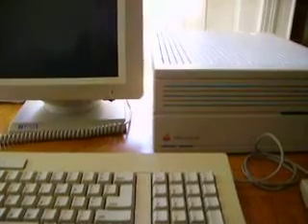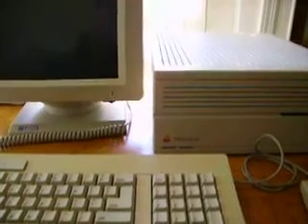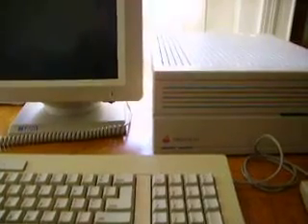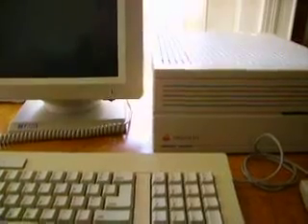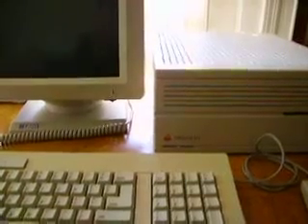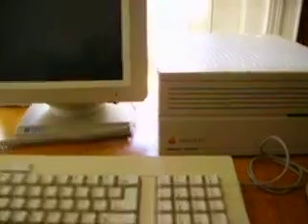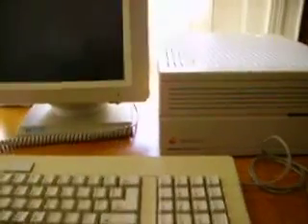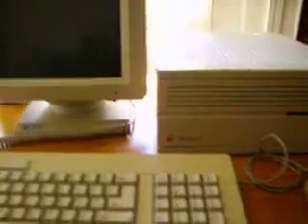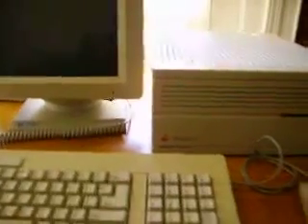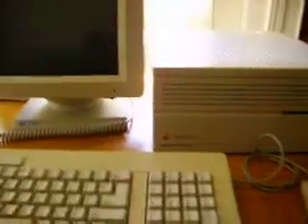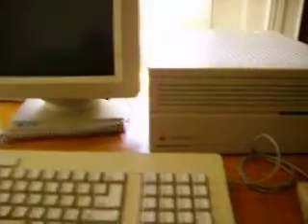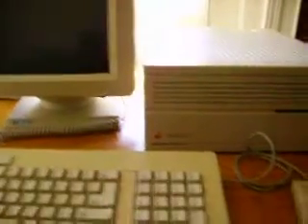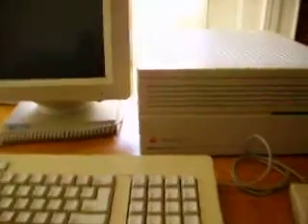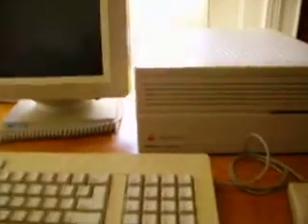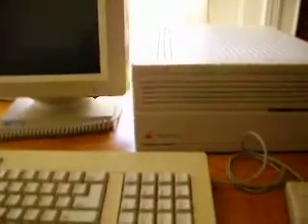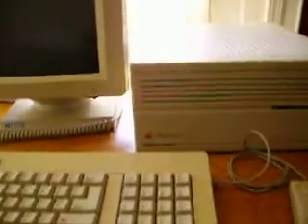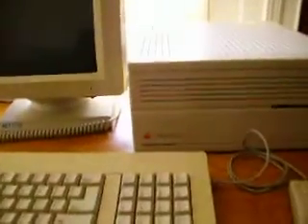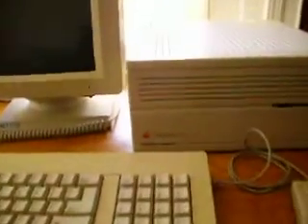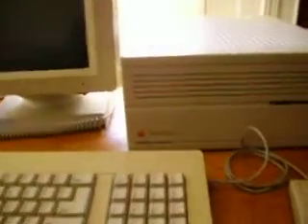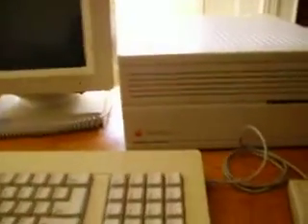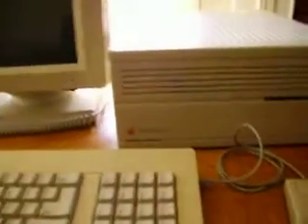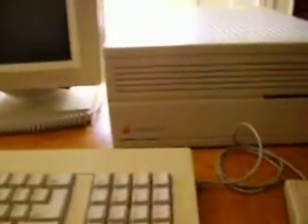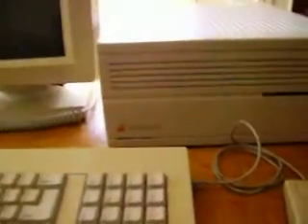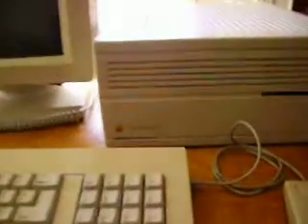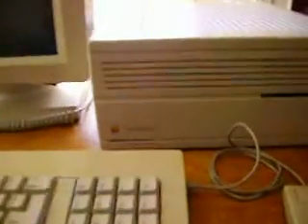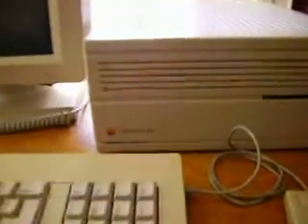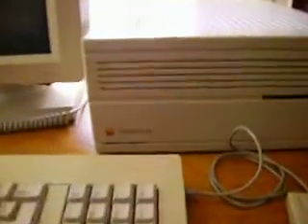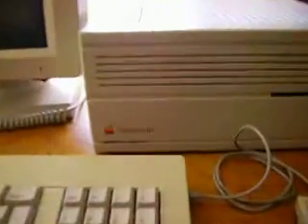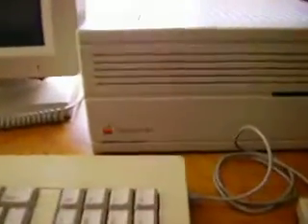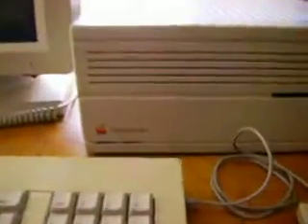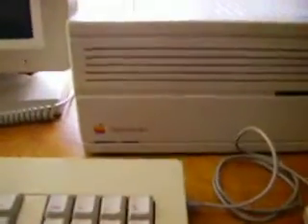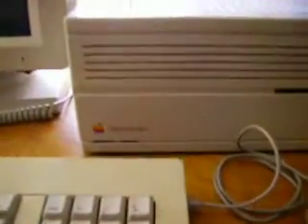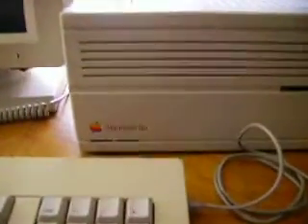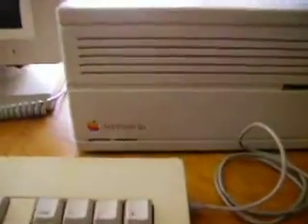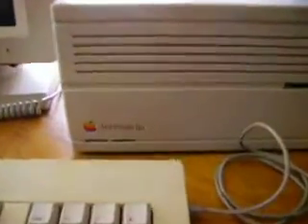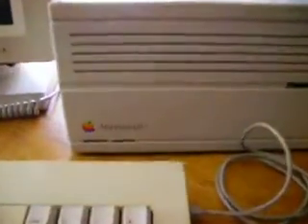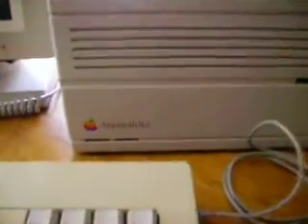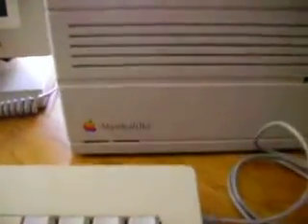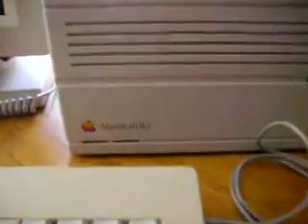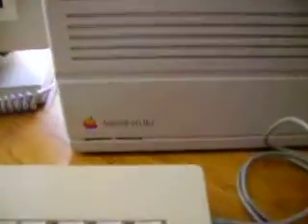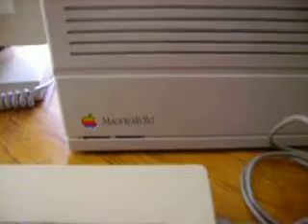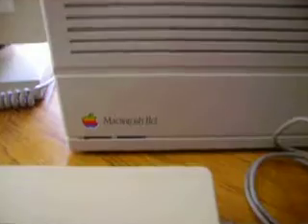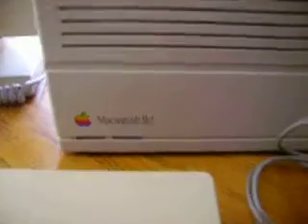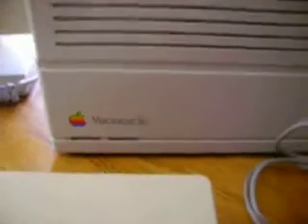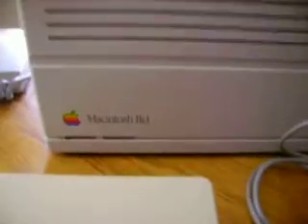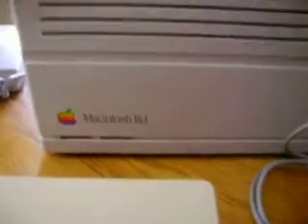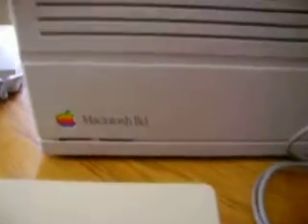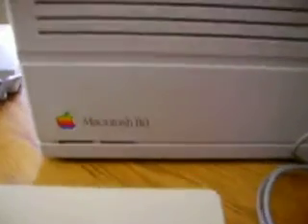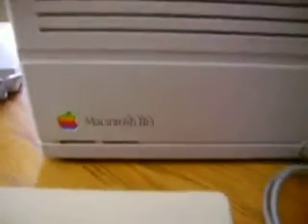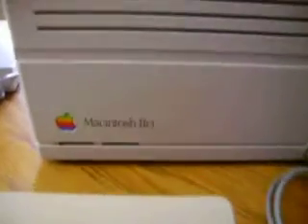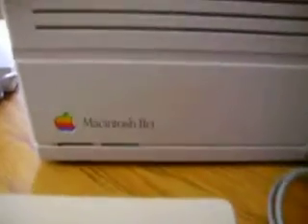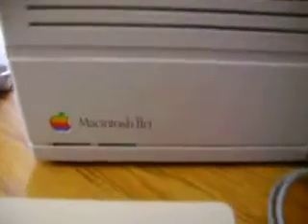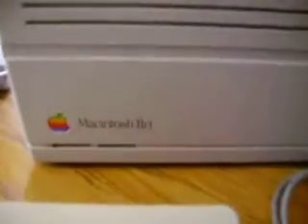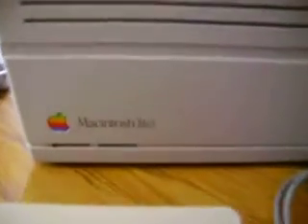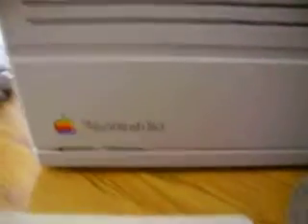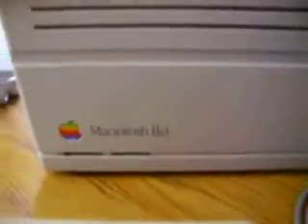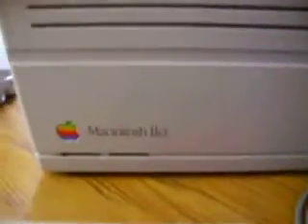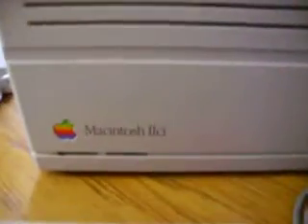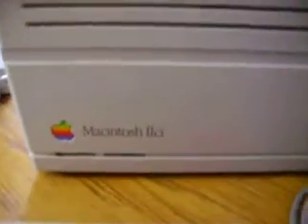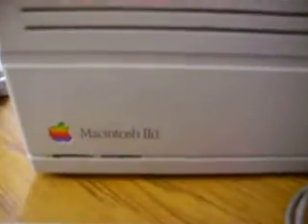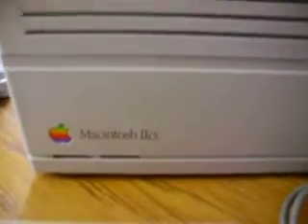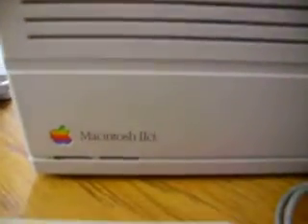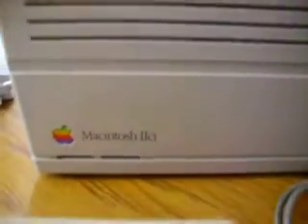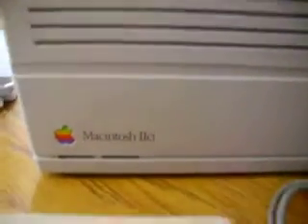Hi everybody, my name is Michael and today I'm going to try and successfully boot up my Apple Macintosh IIci computer.